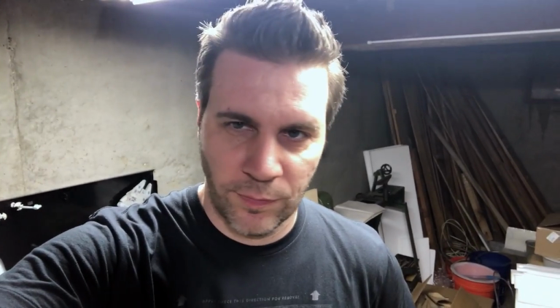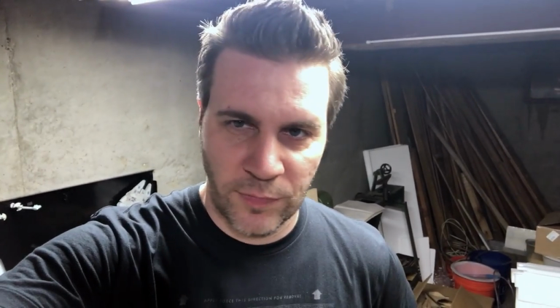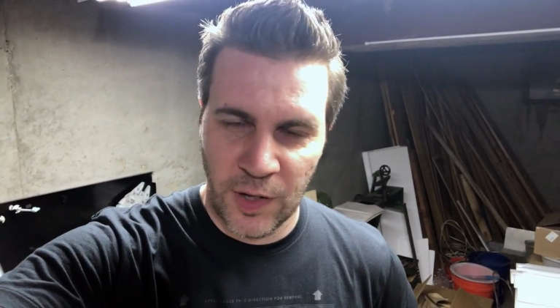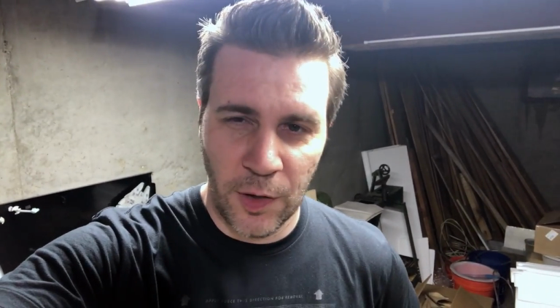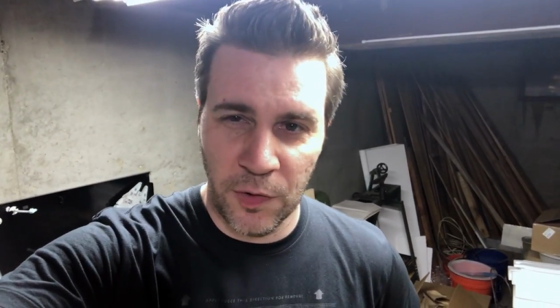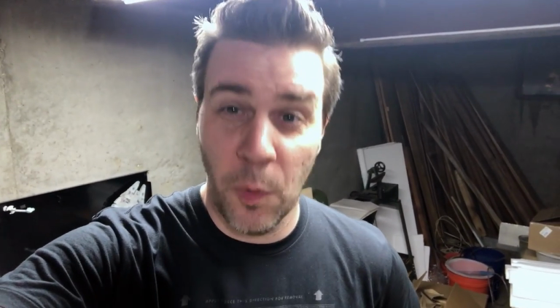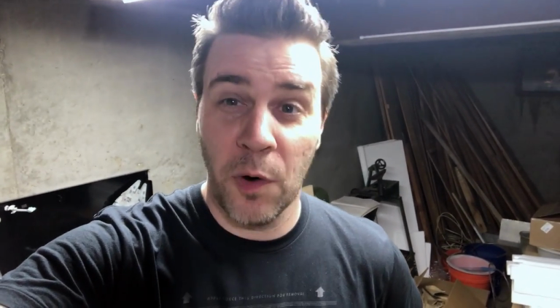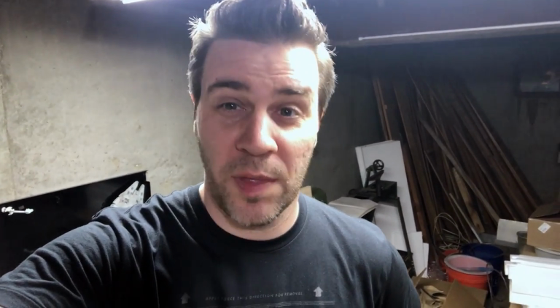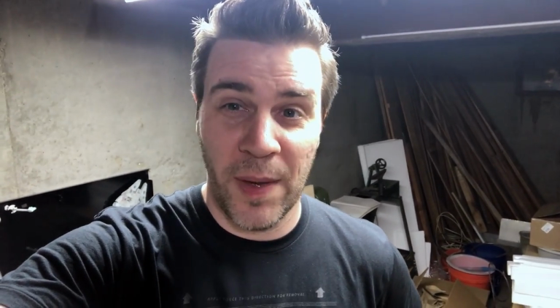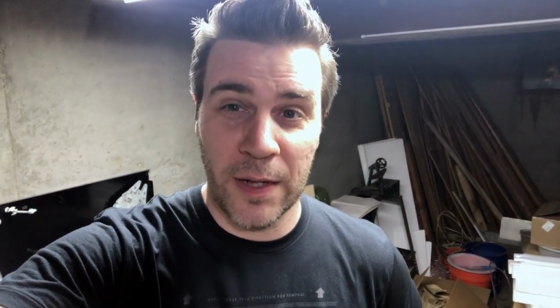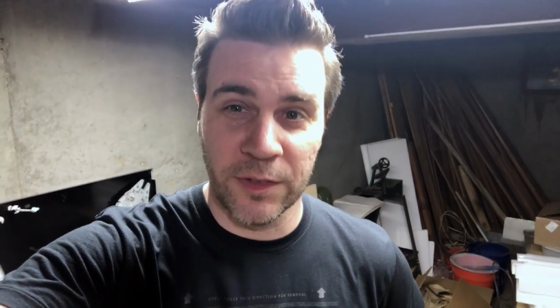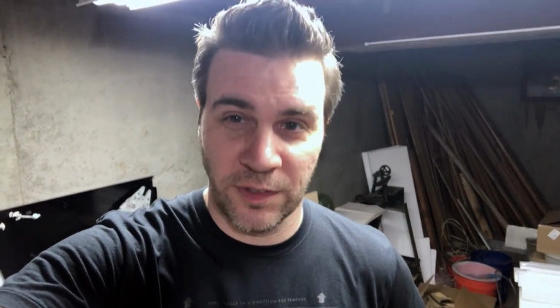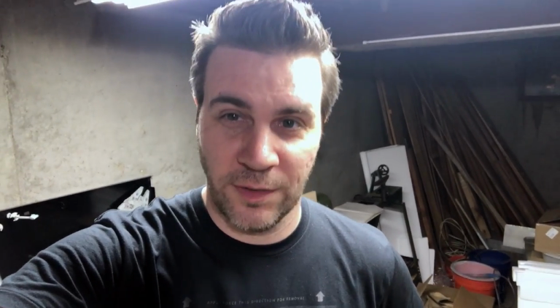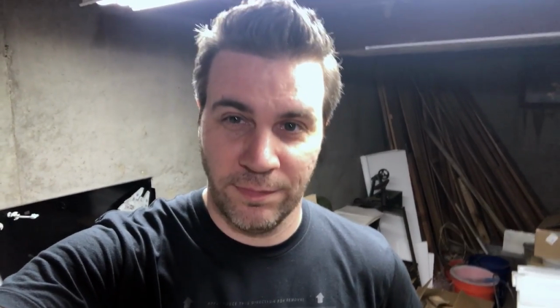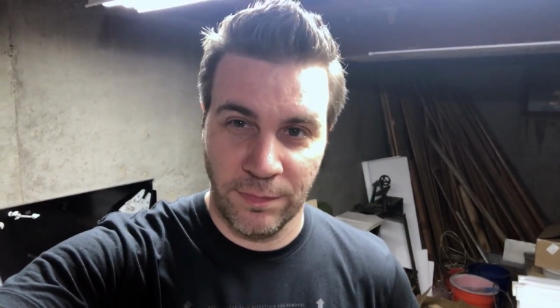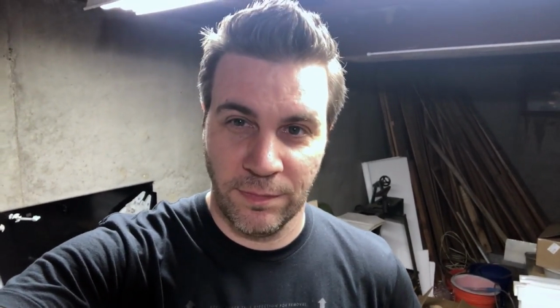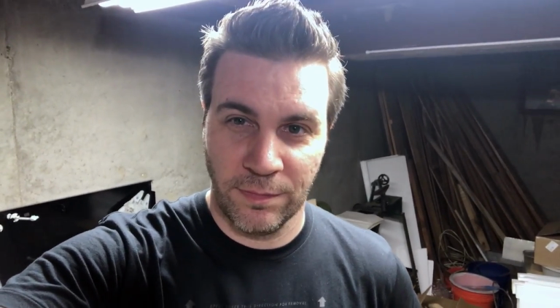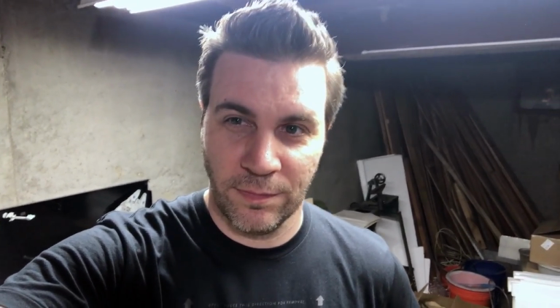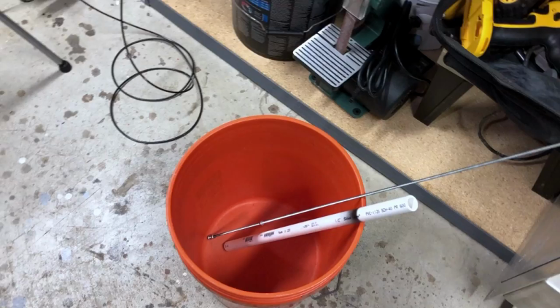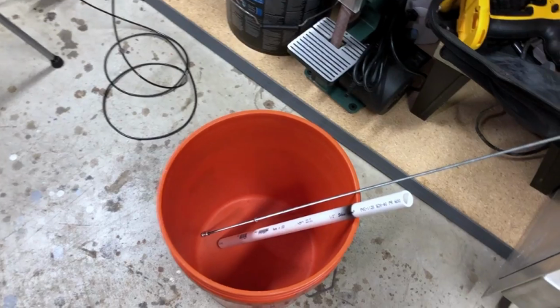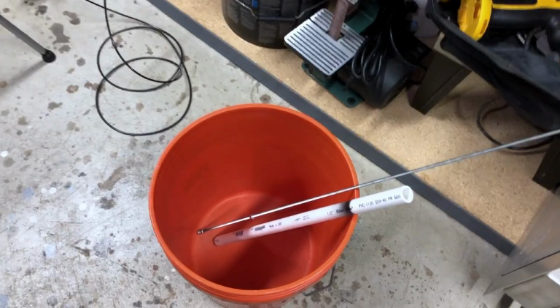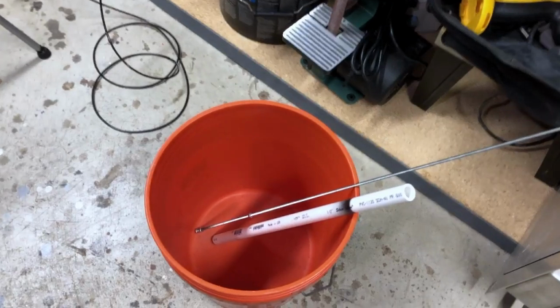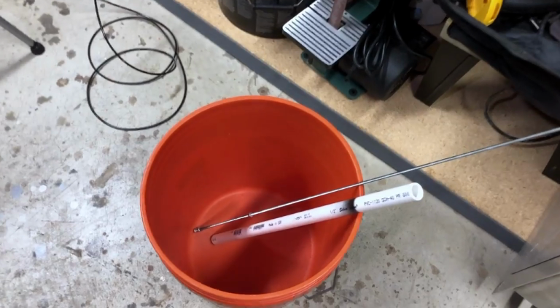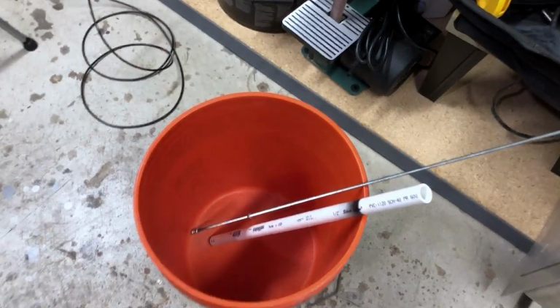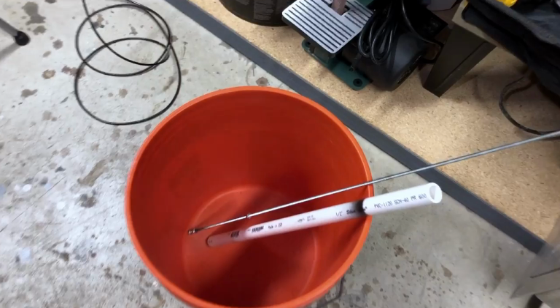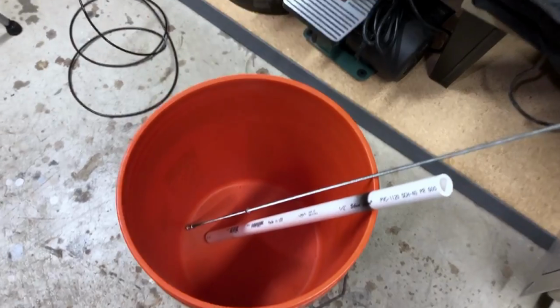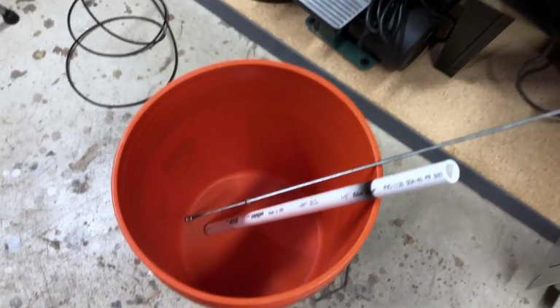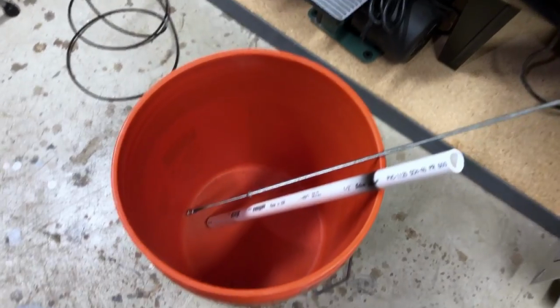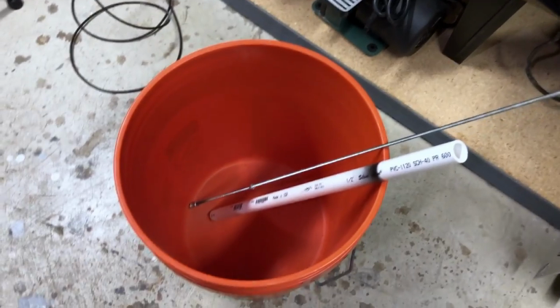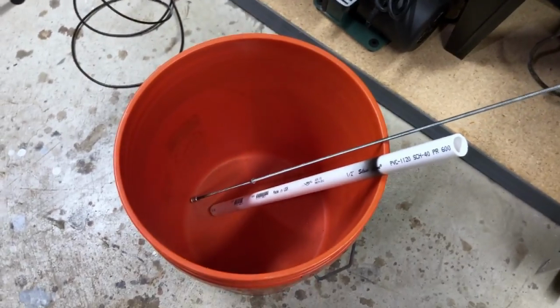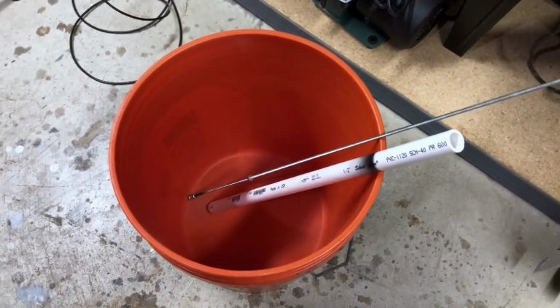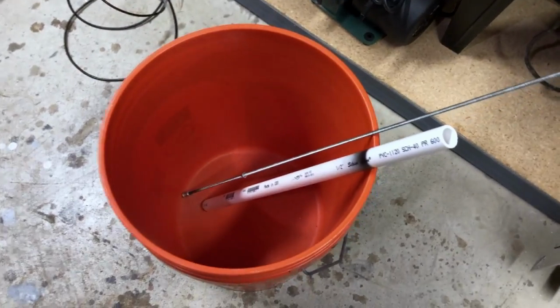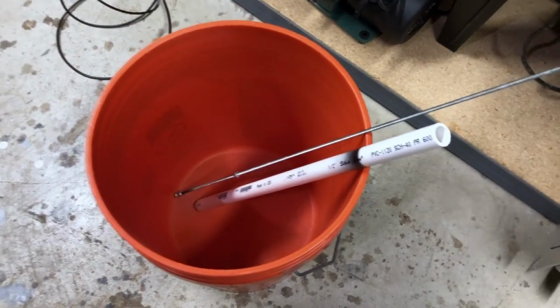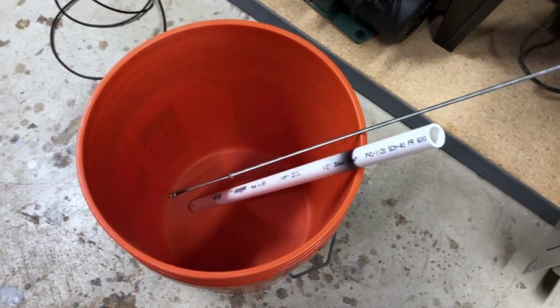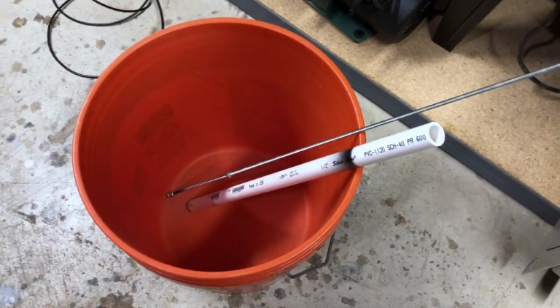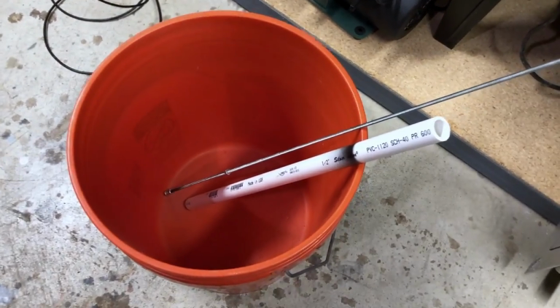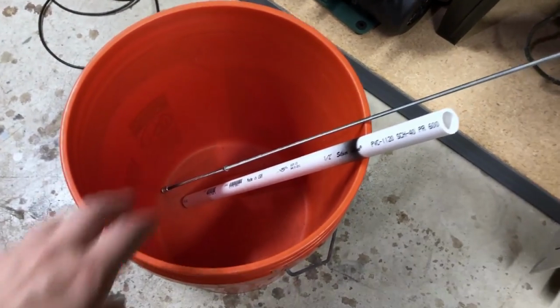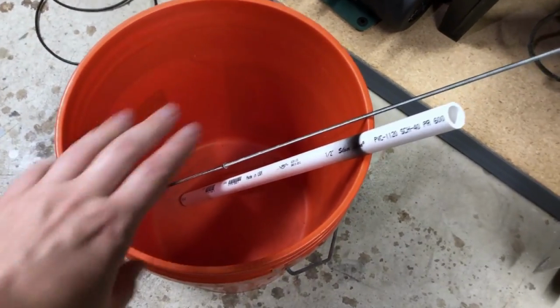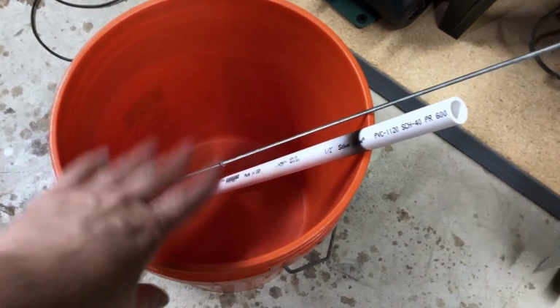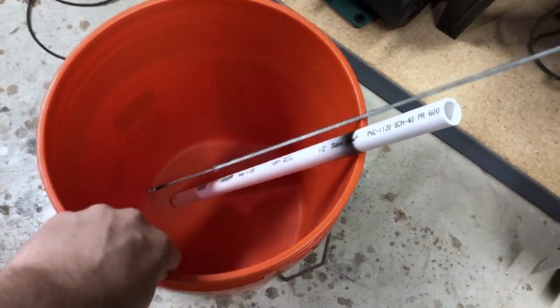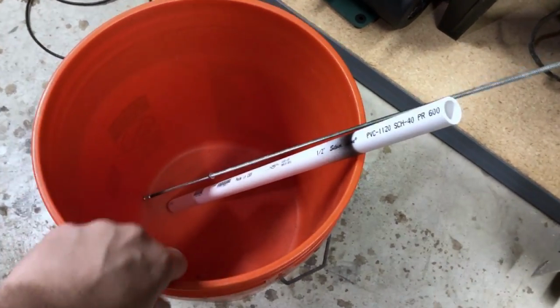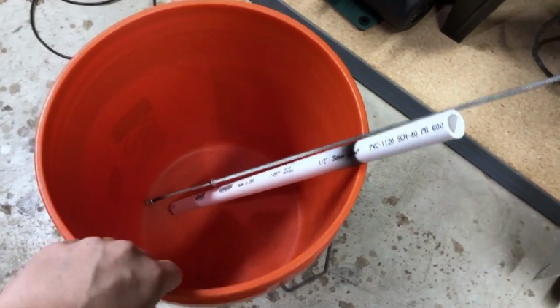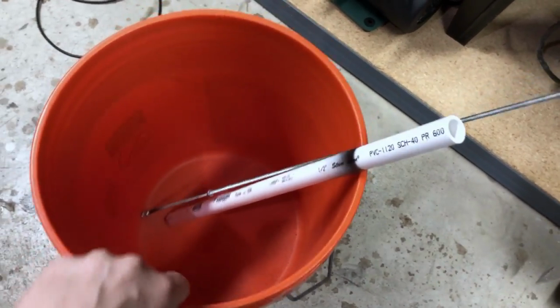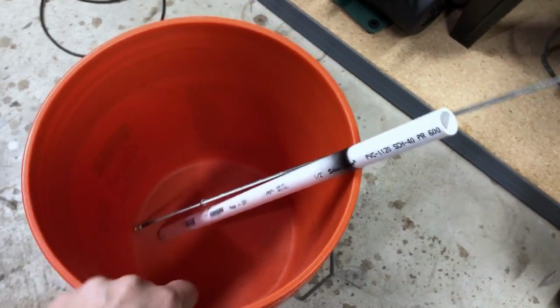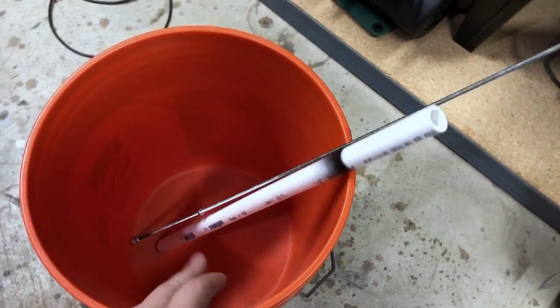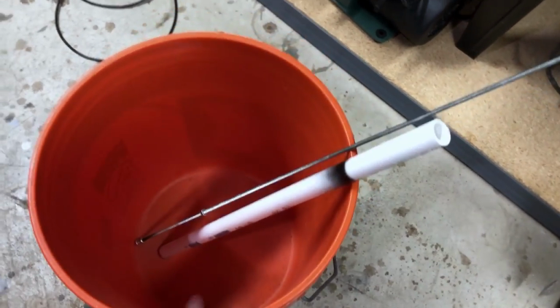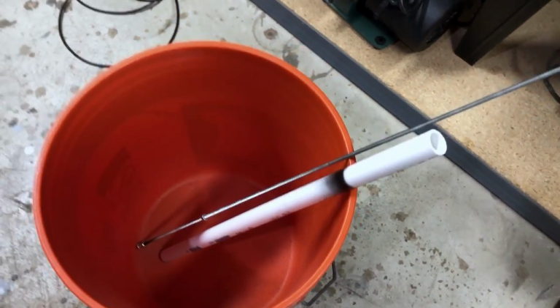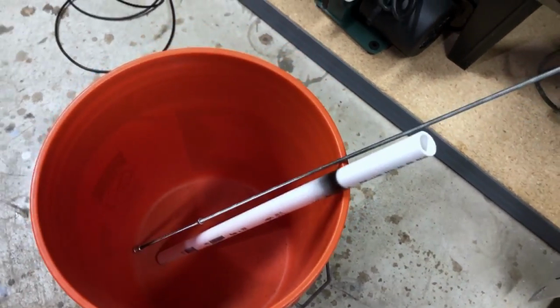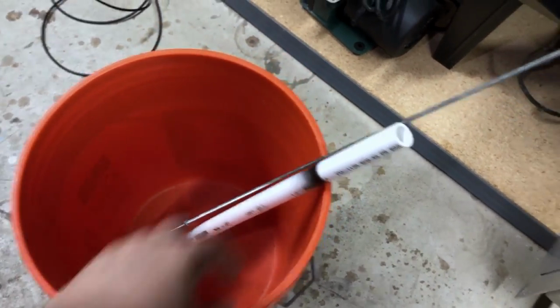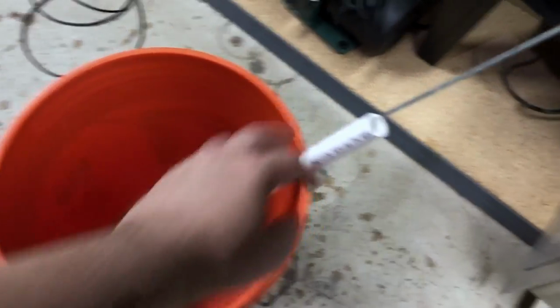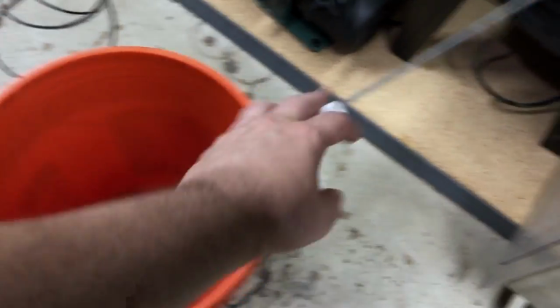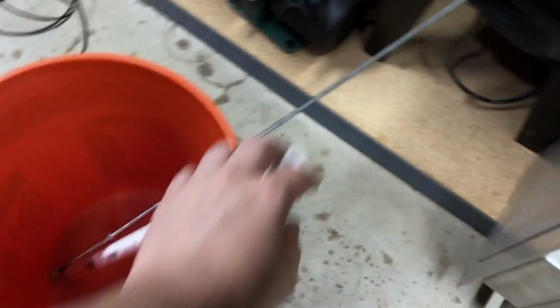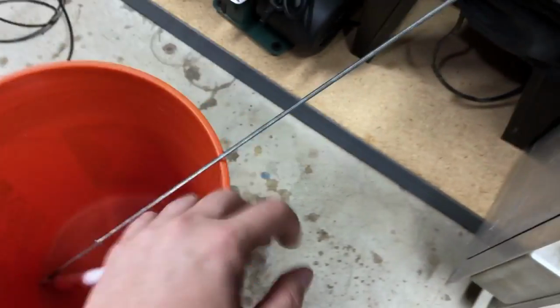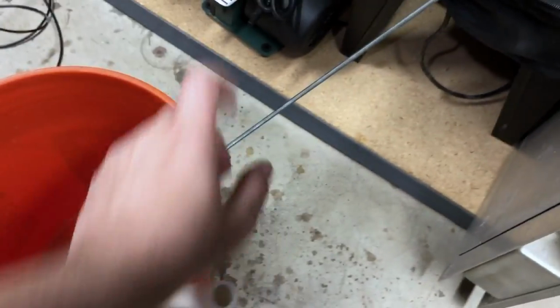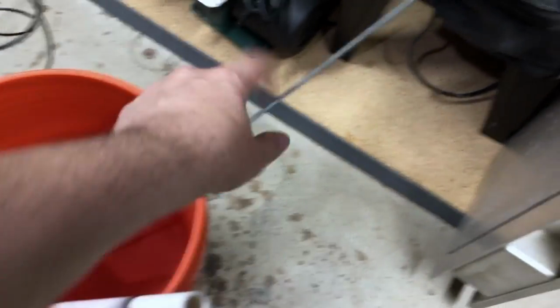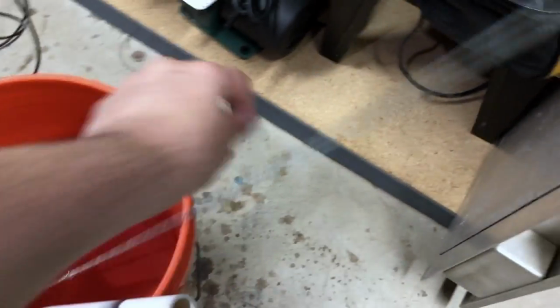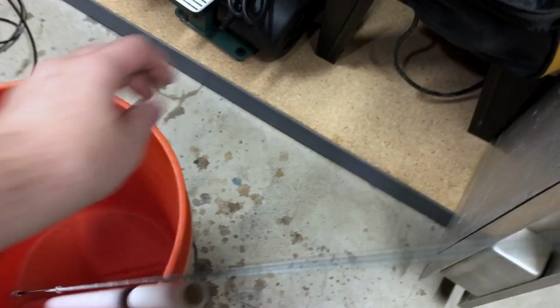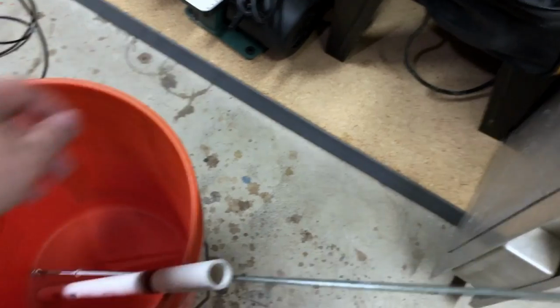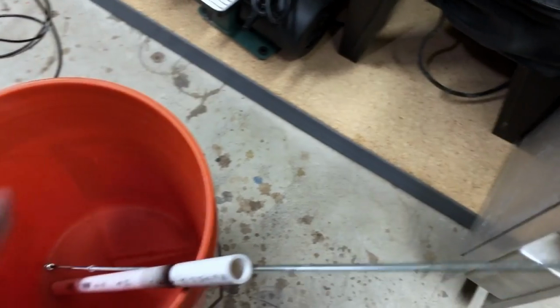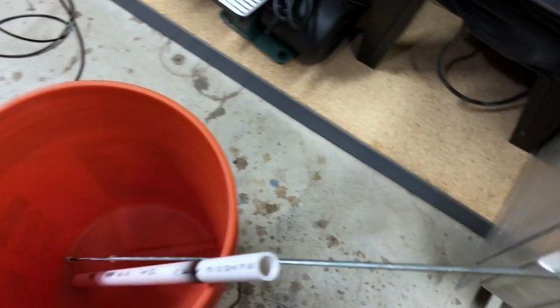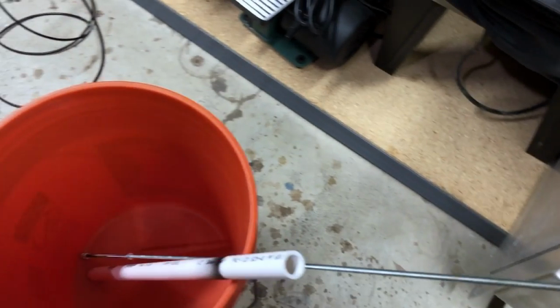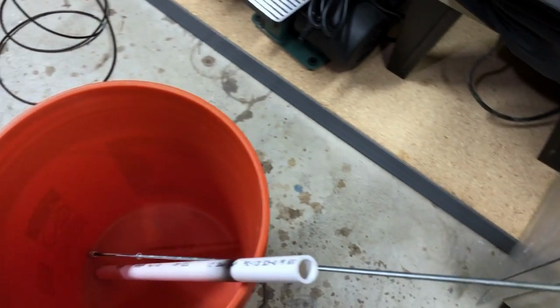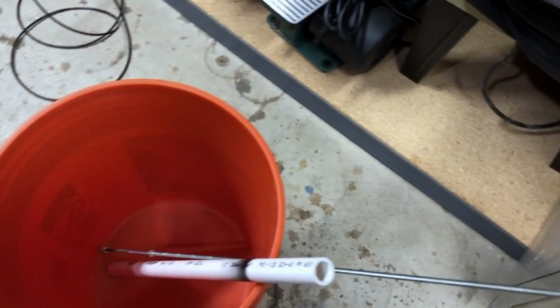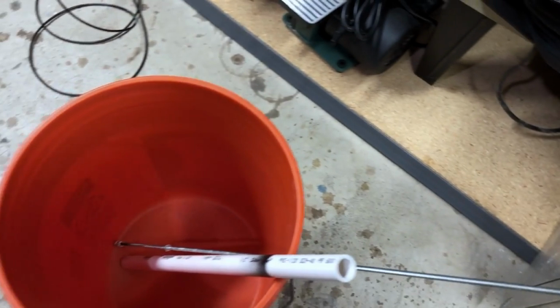I'm going to war with the mouse. Alright guys, this is what I'm going to do — I'm going to make a trap with this bucket, PVC pipe, and this threaded rod.